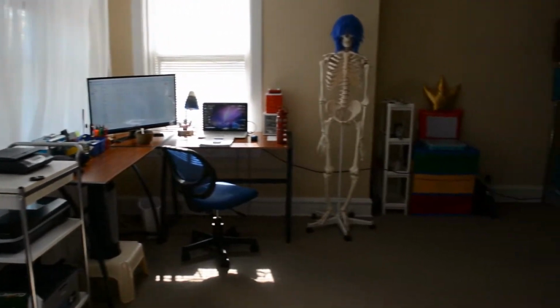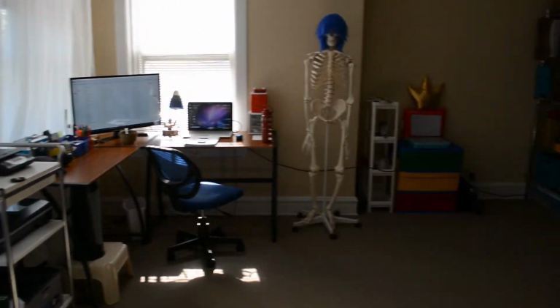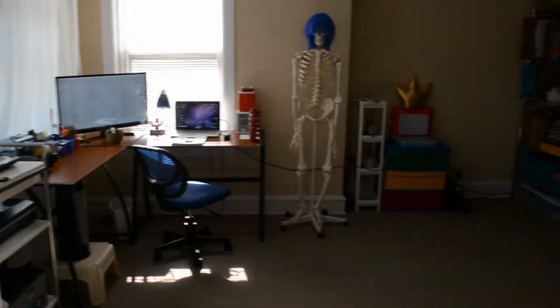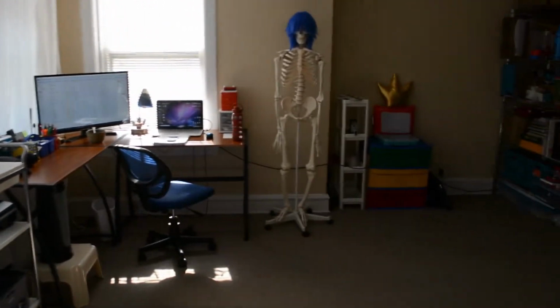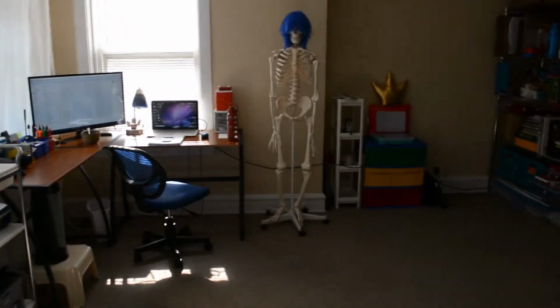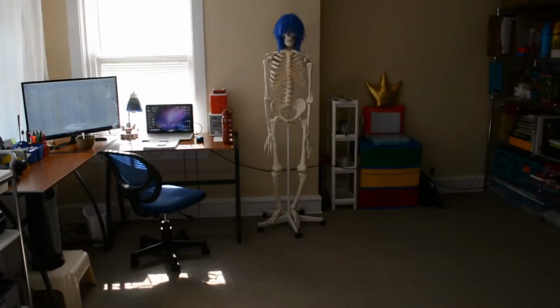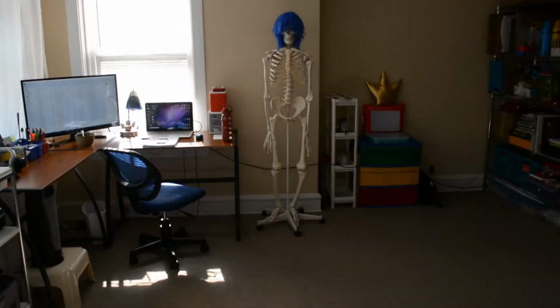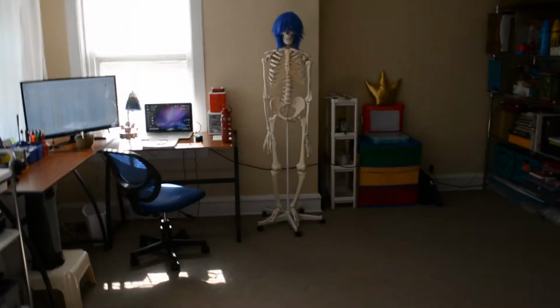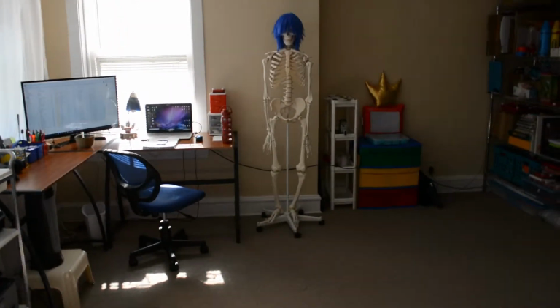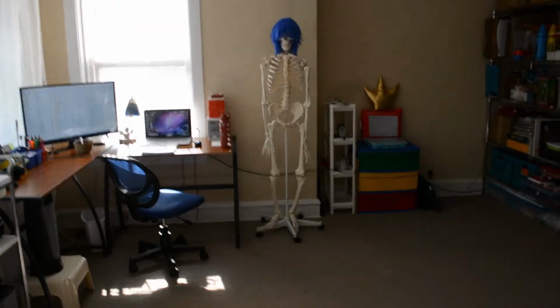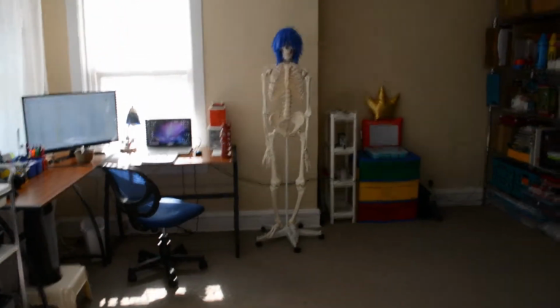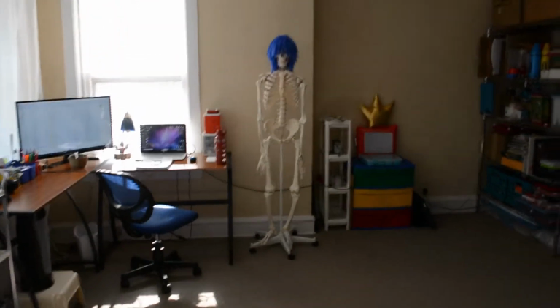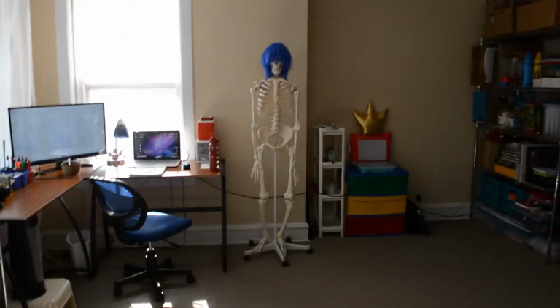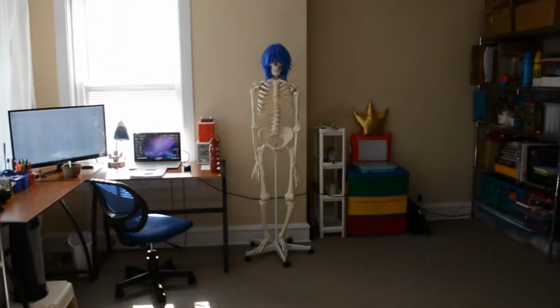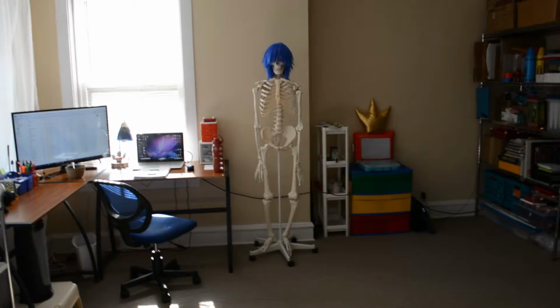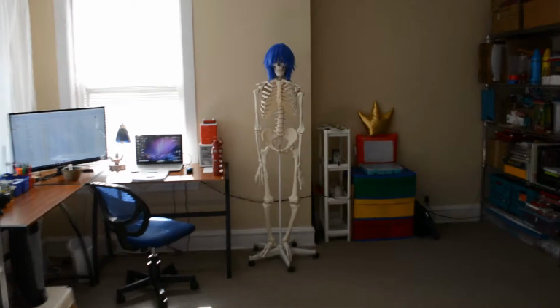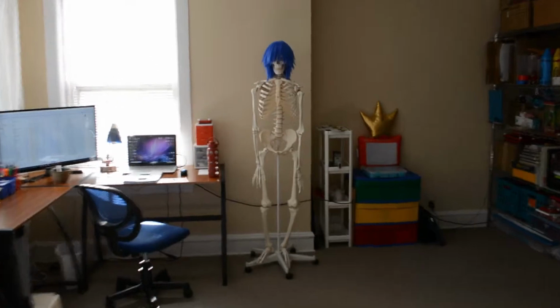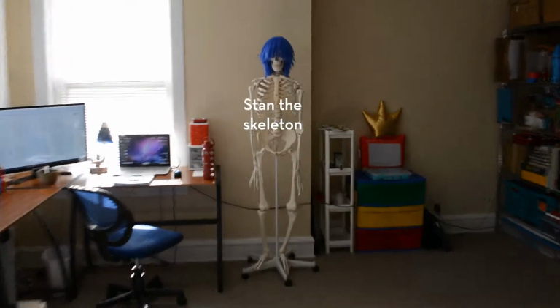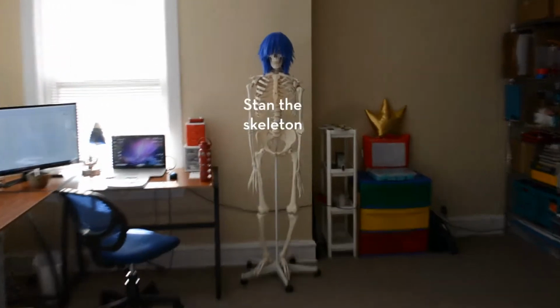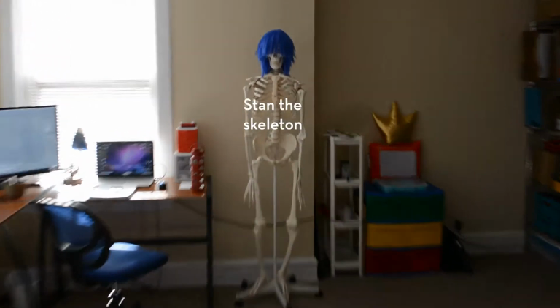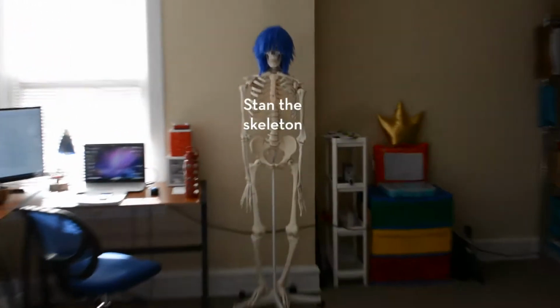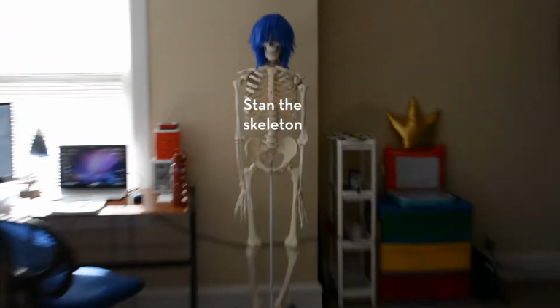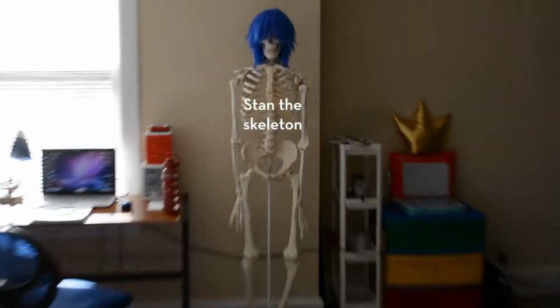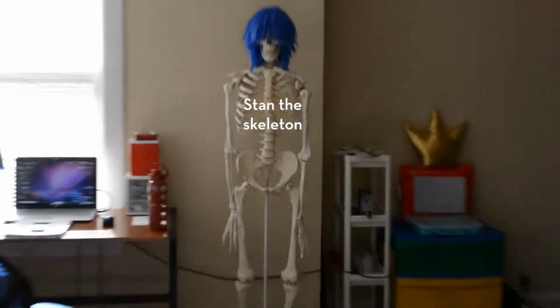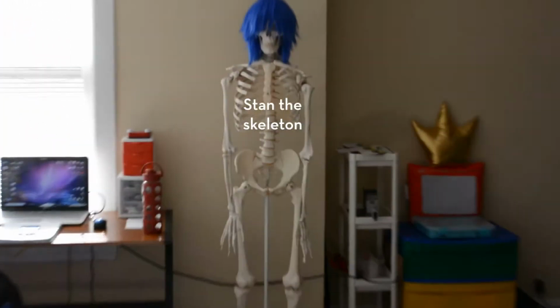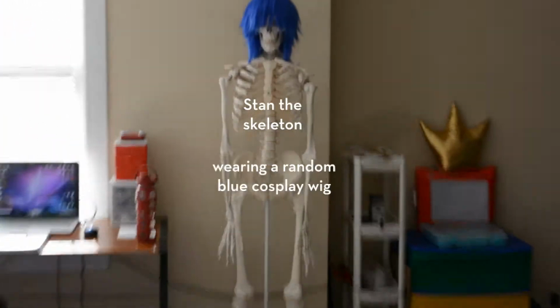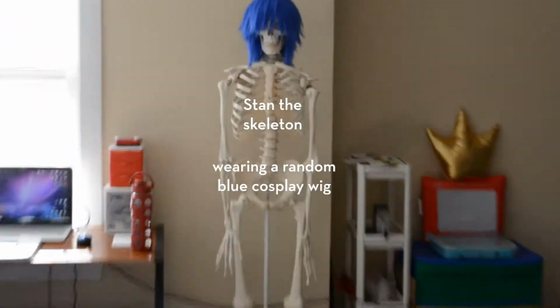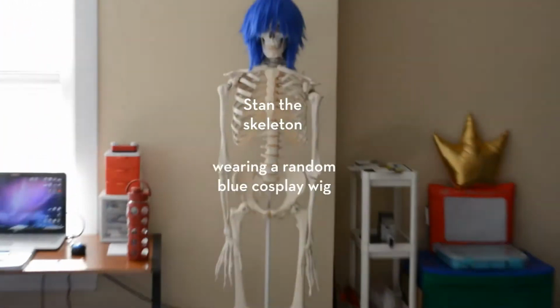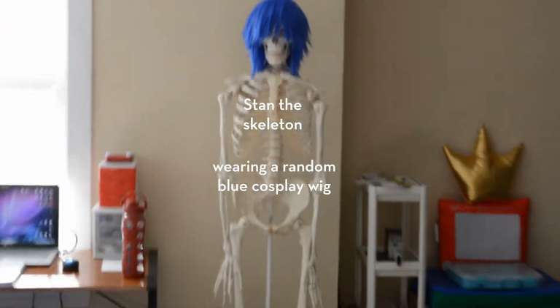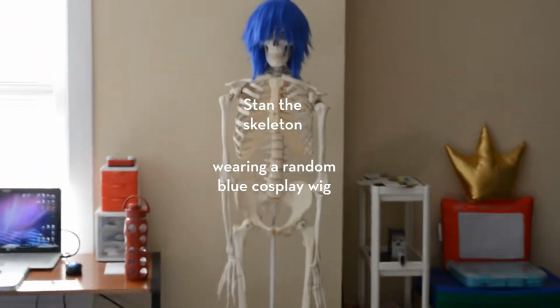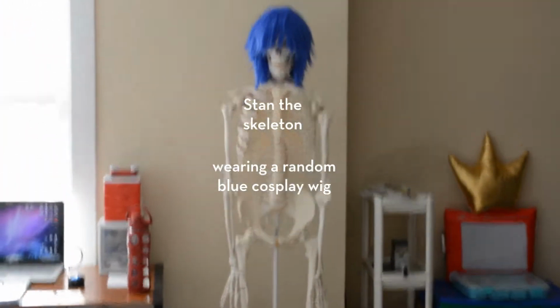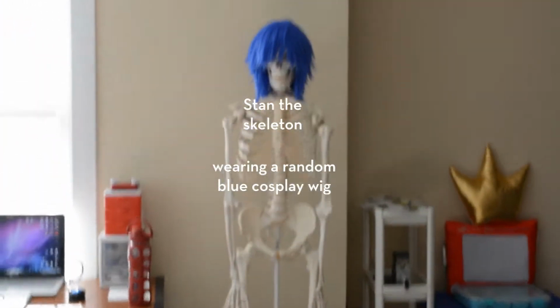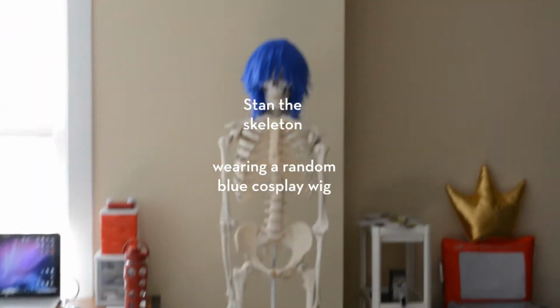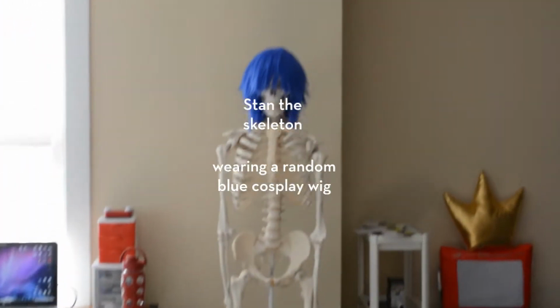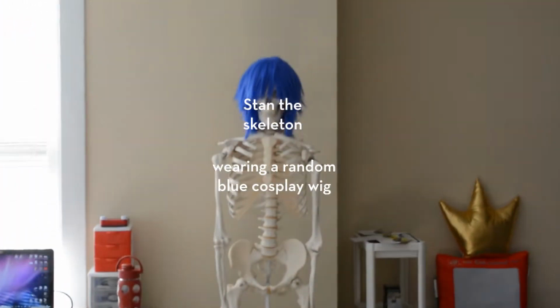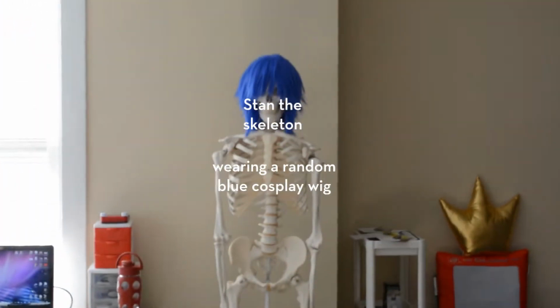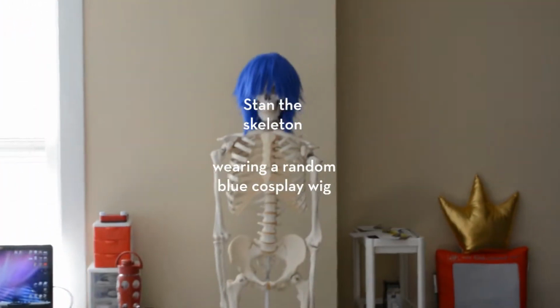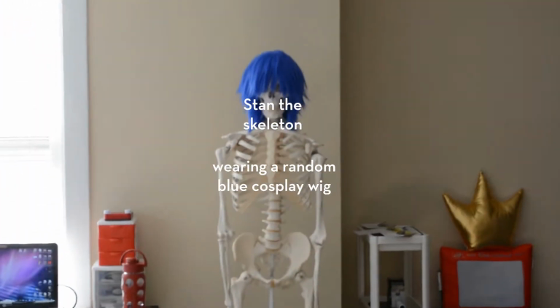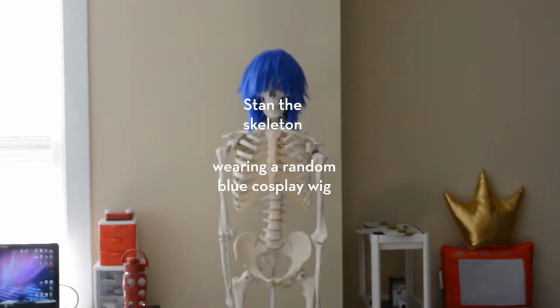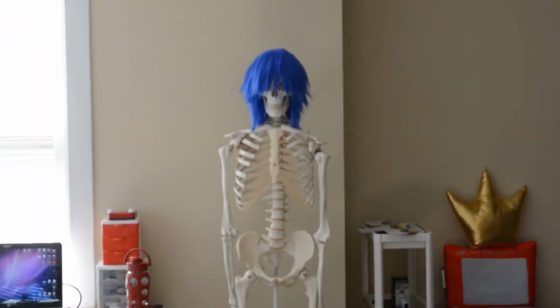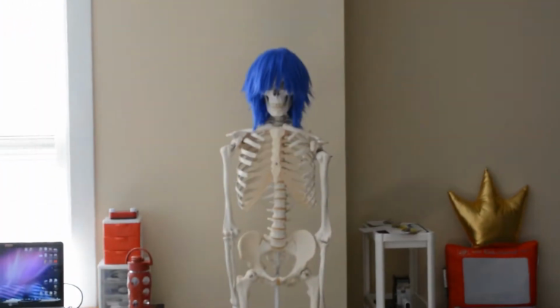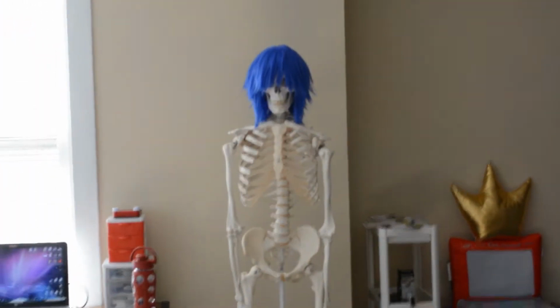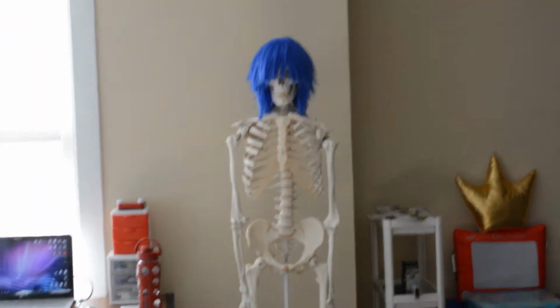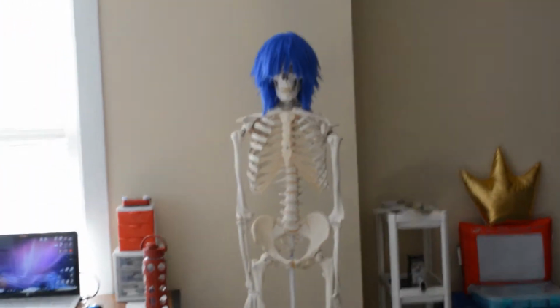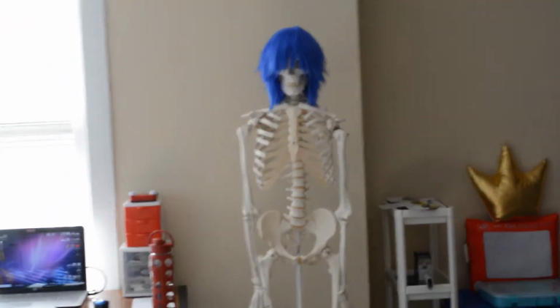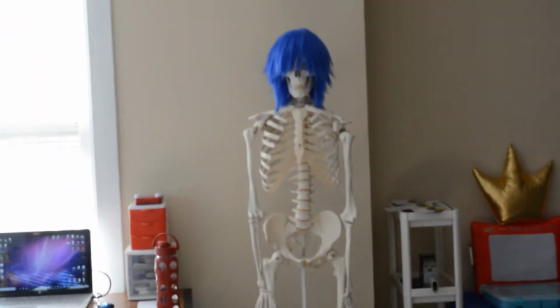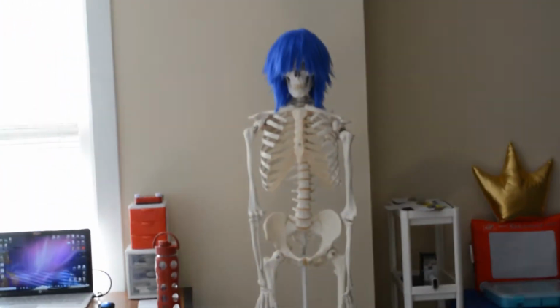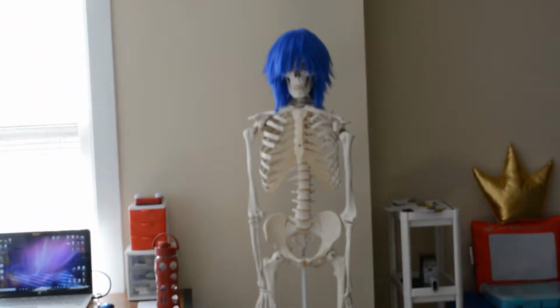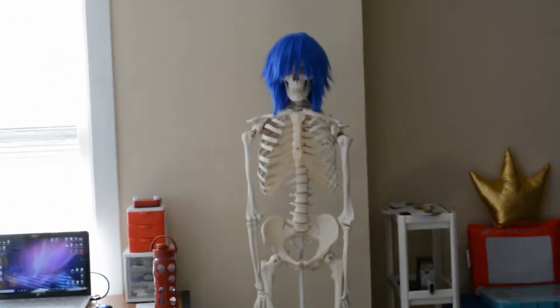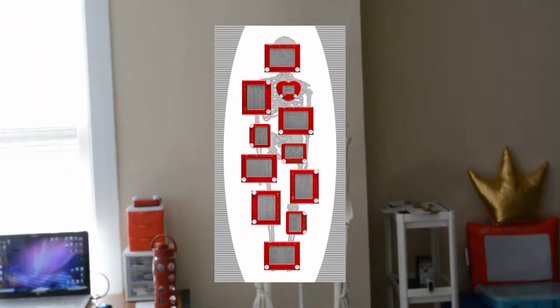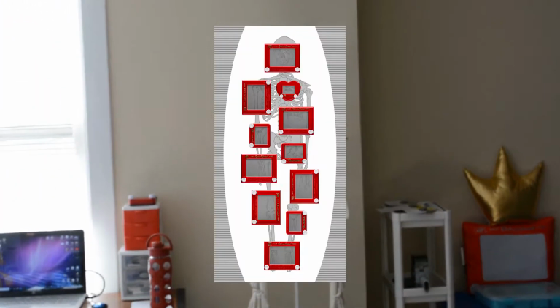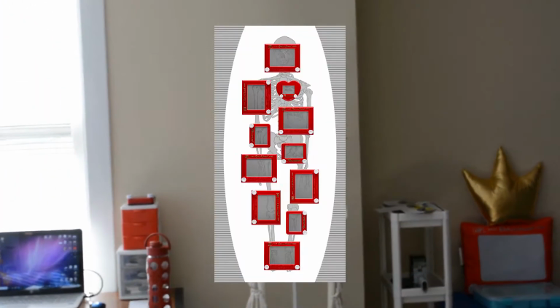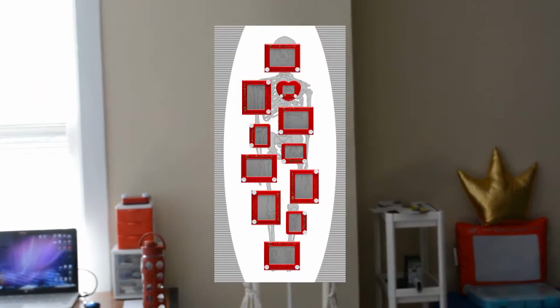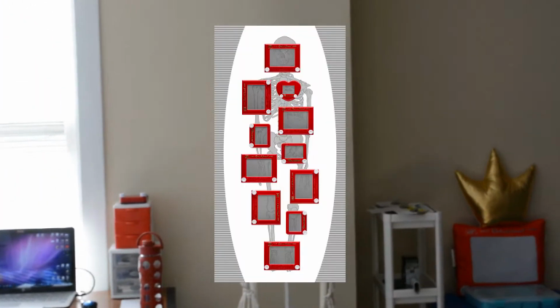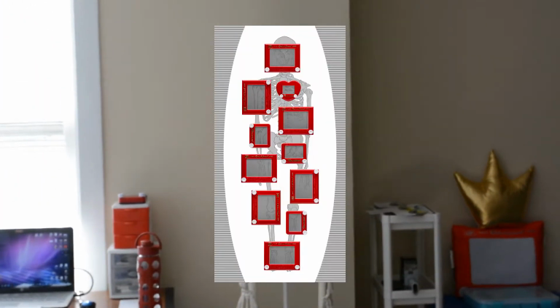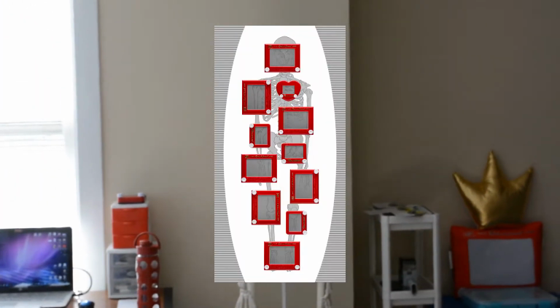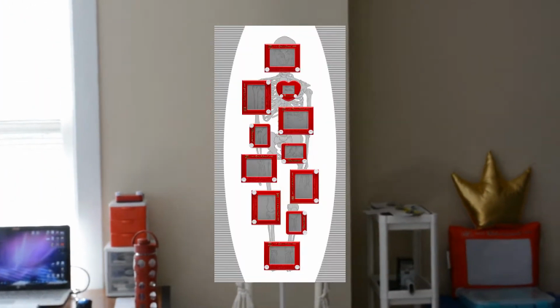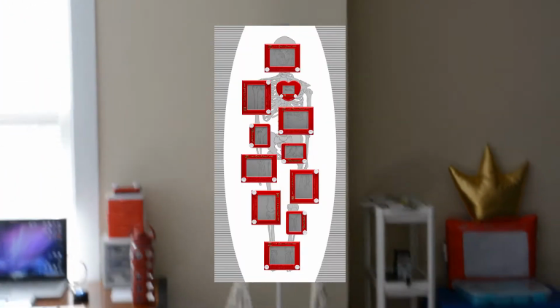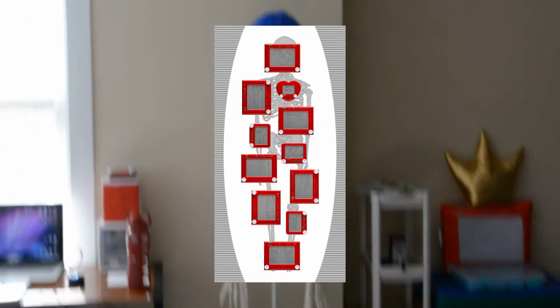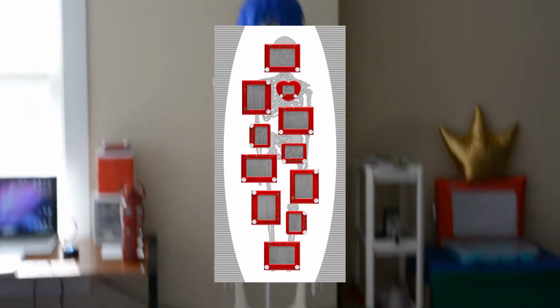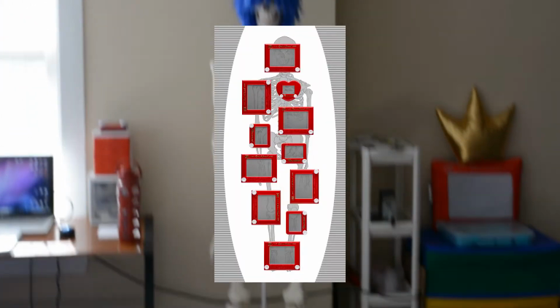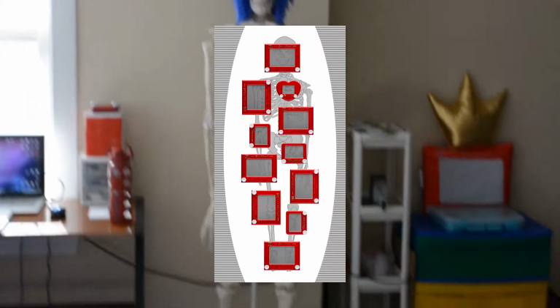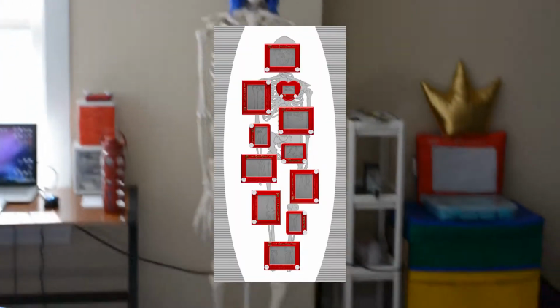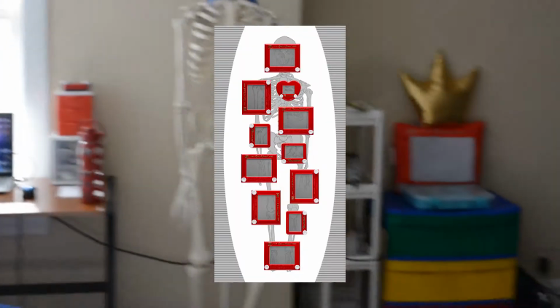I have Stan here, if you remember Stan. Stan is the star of my Skeleton Etch-a-Sketch series.